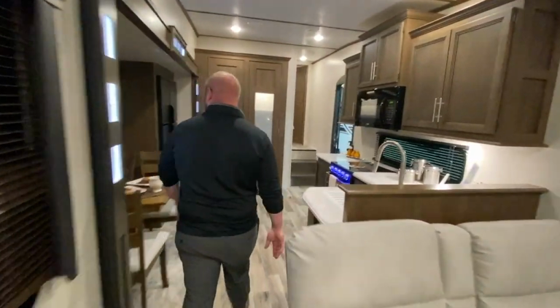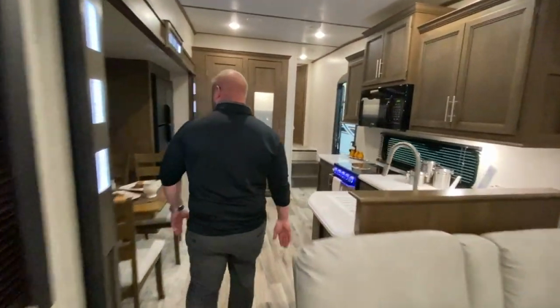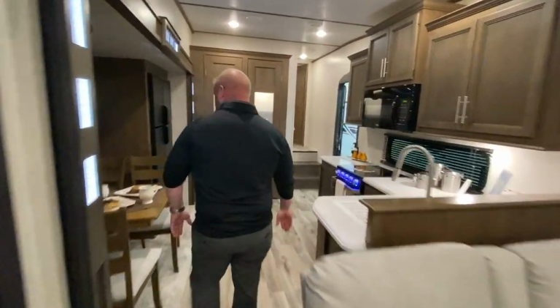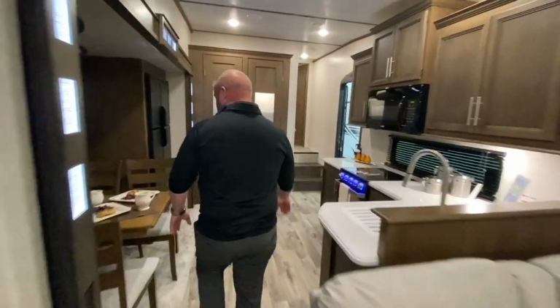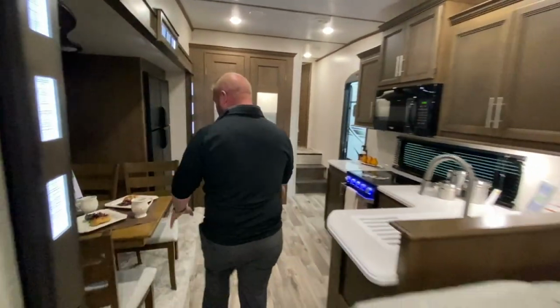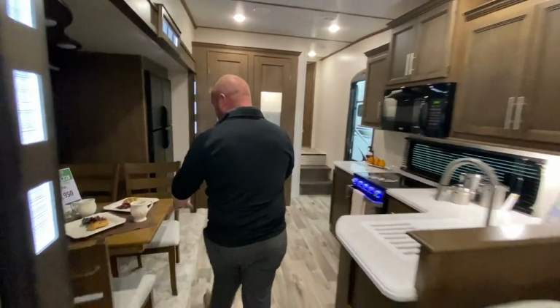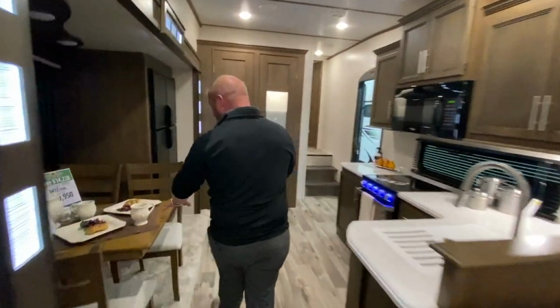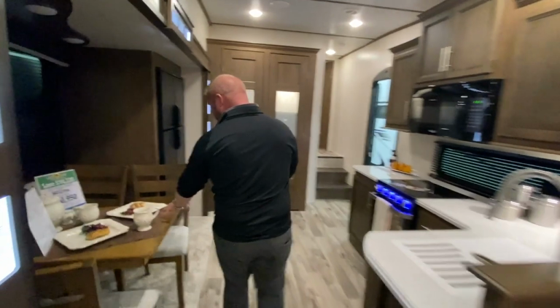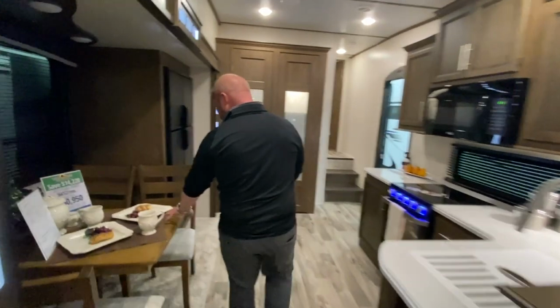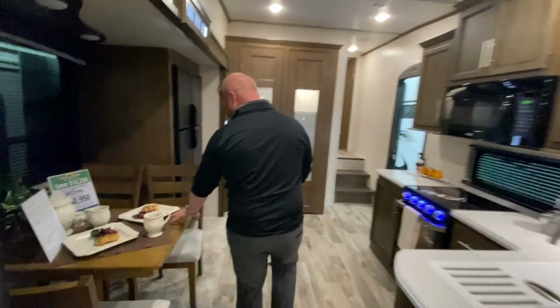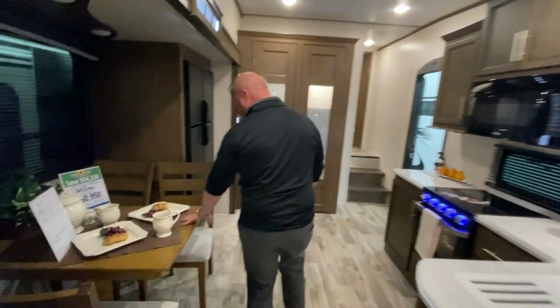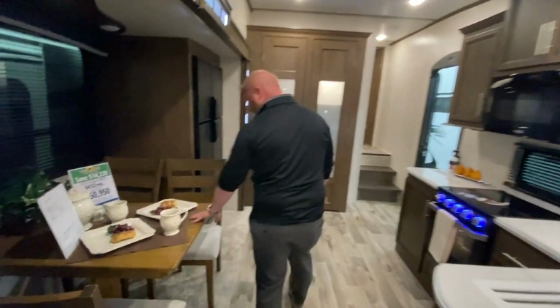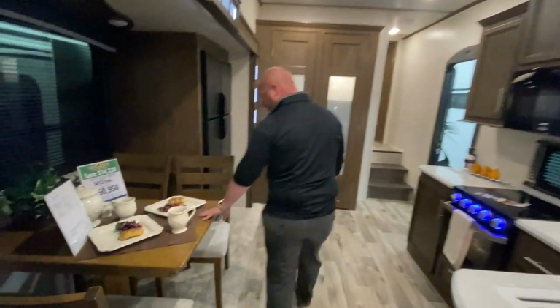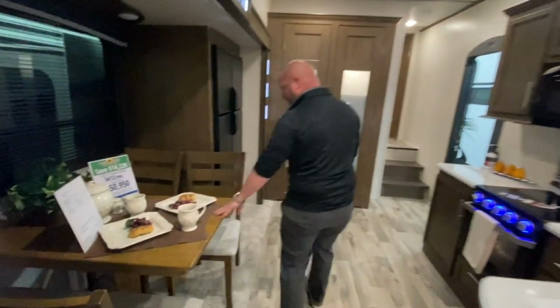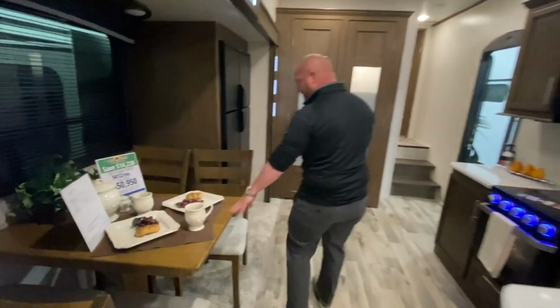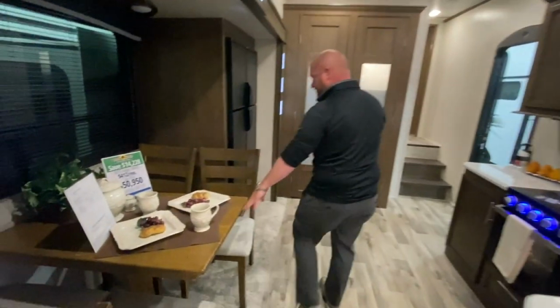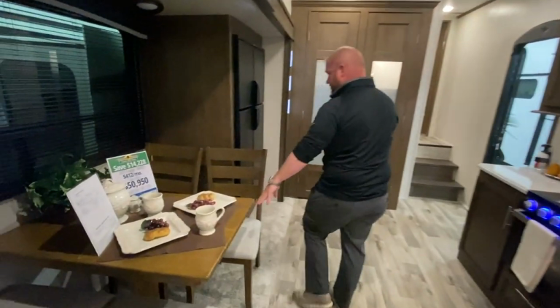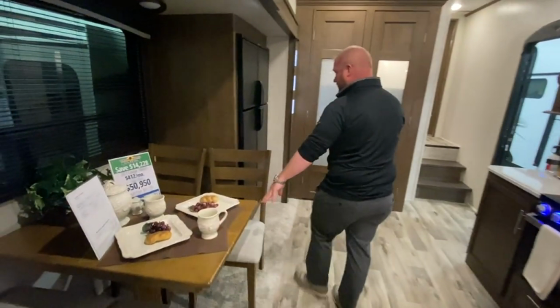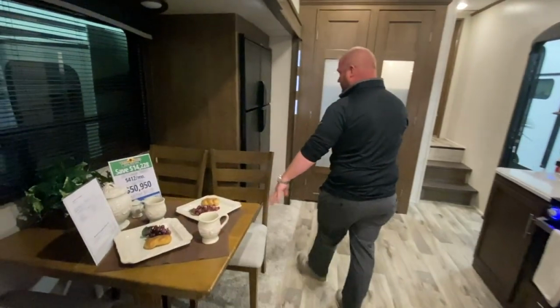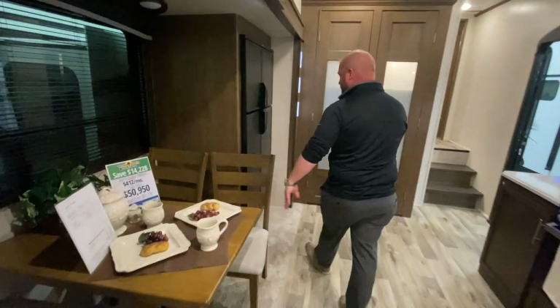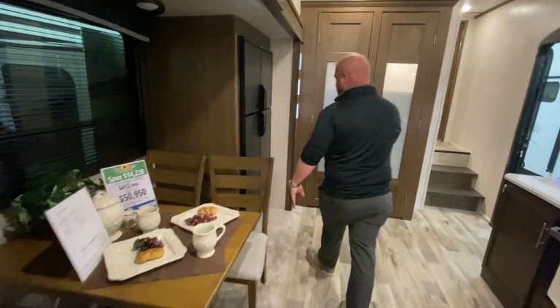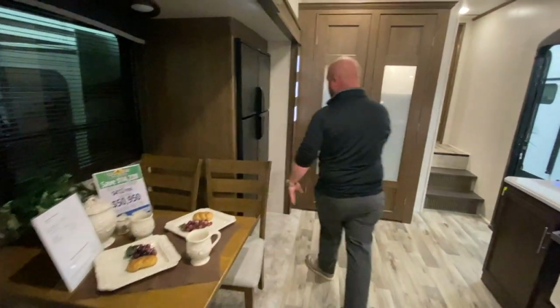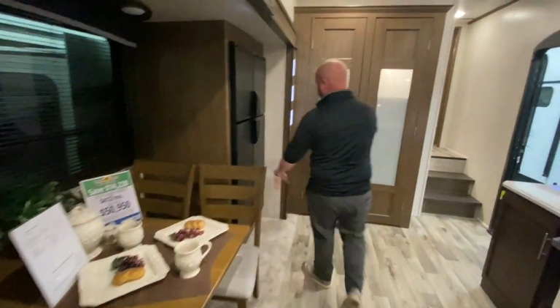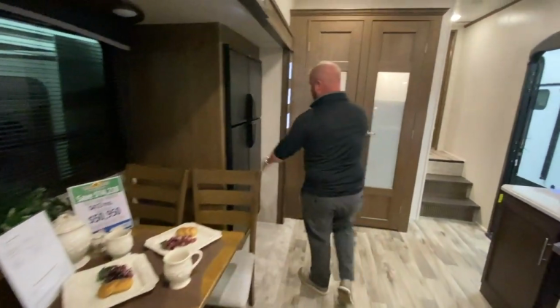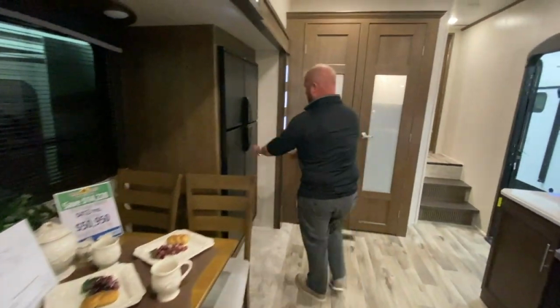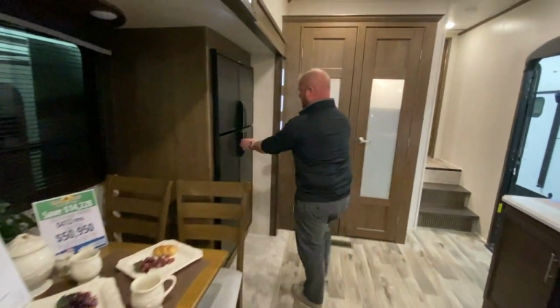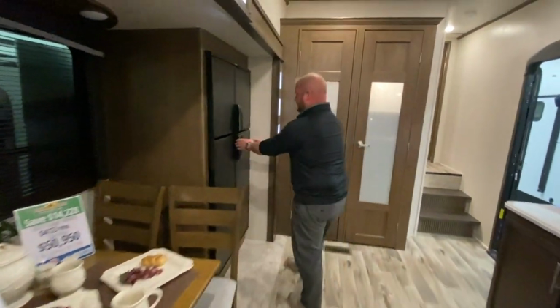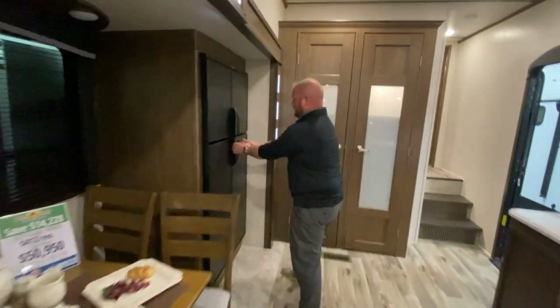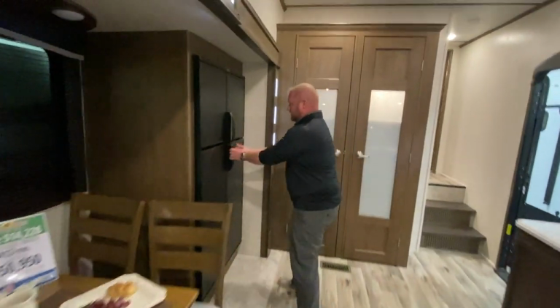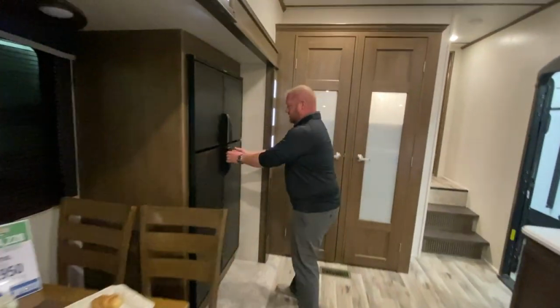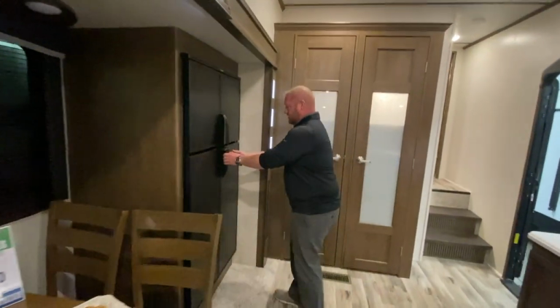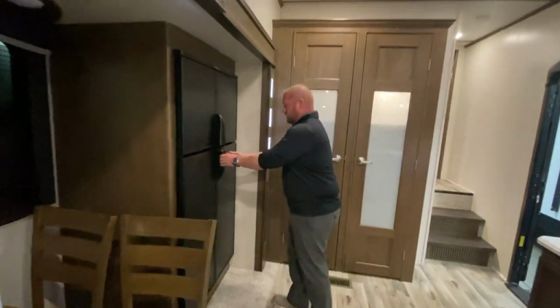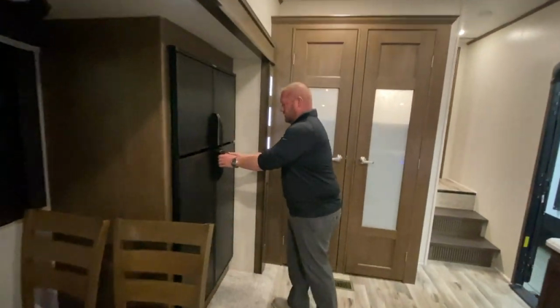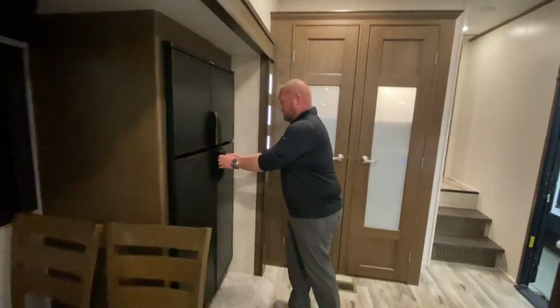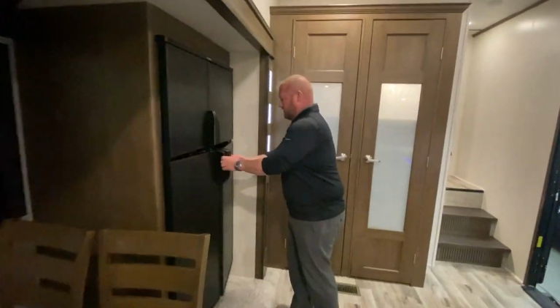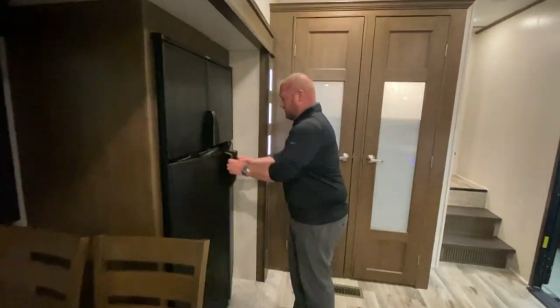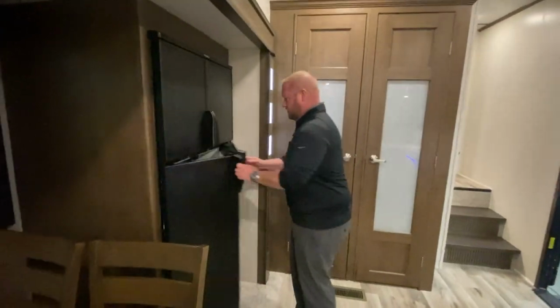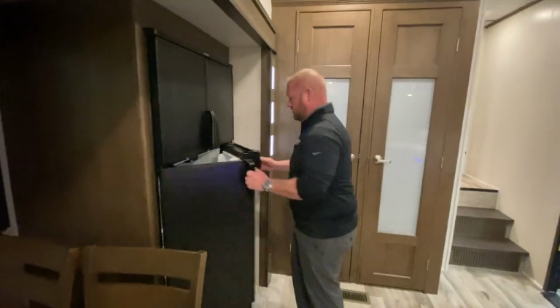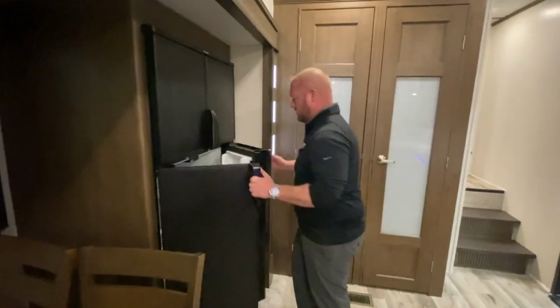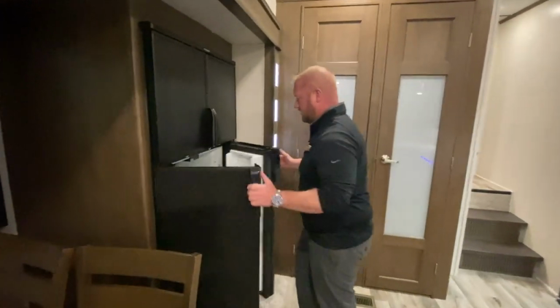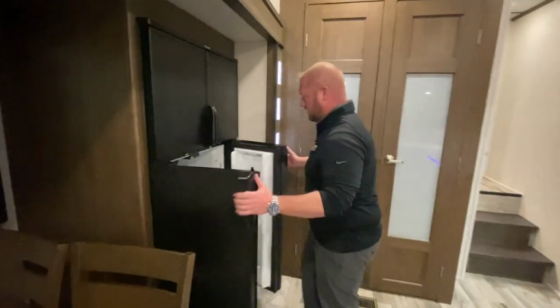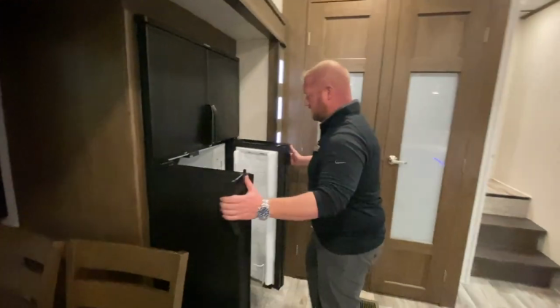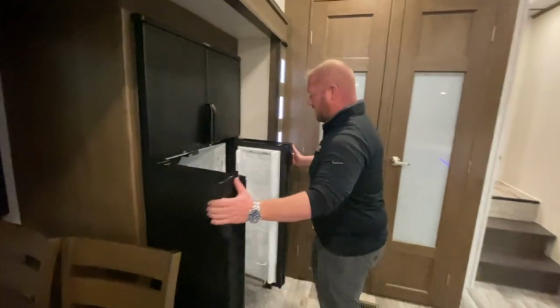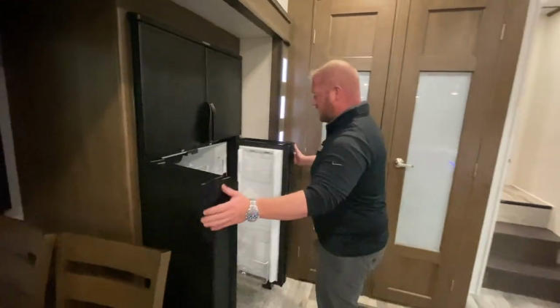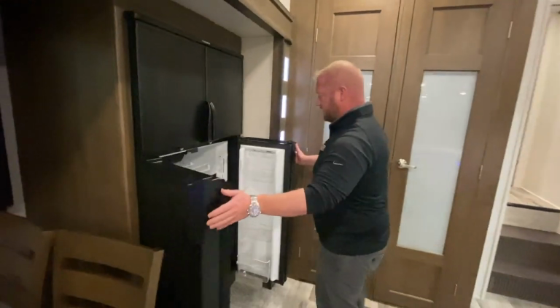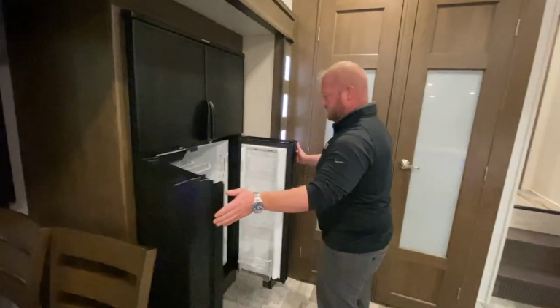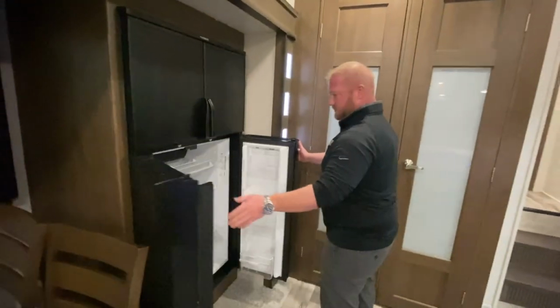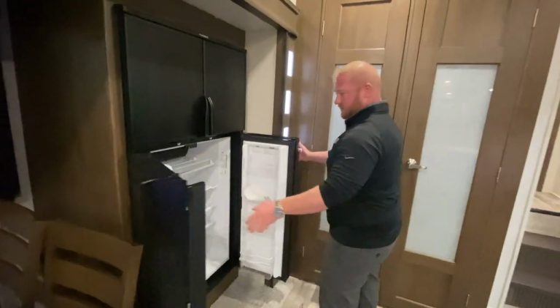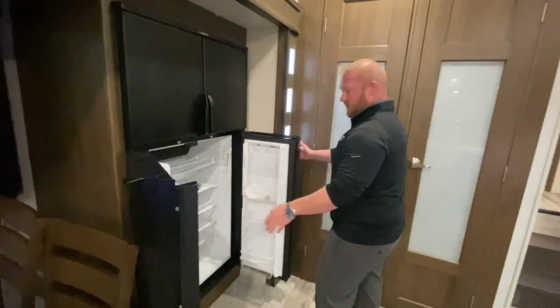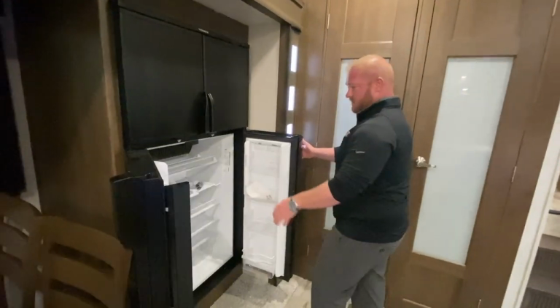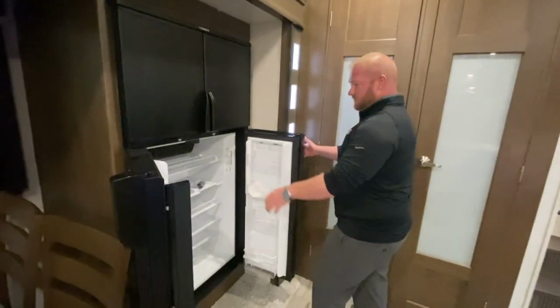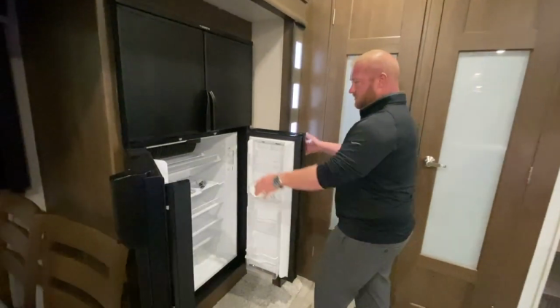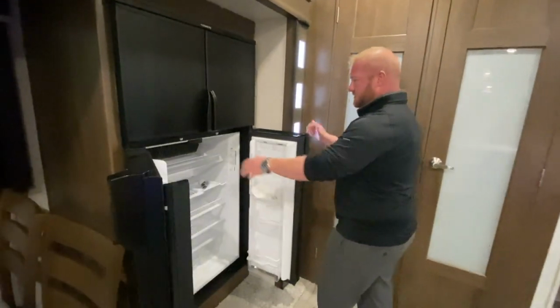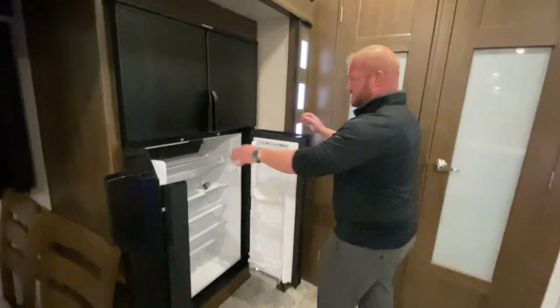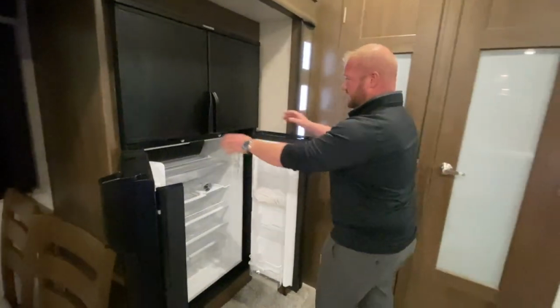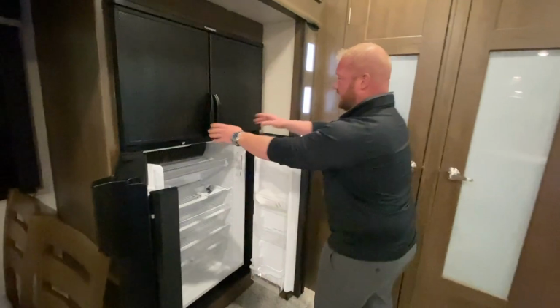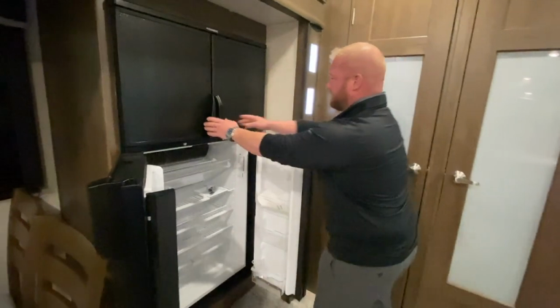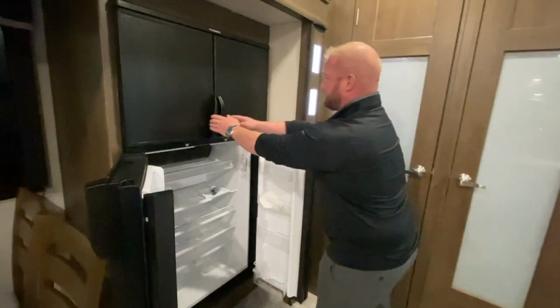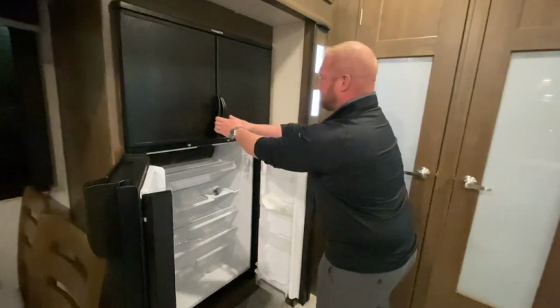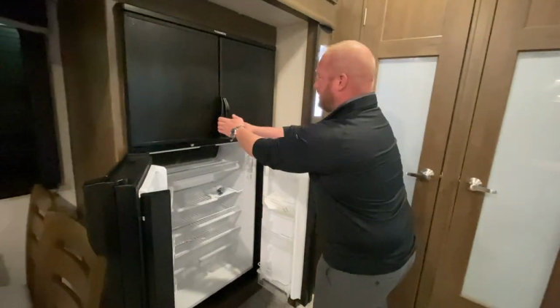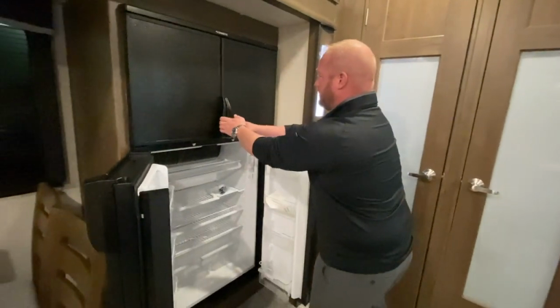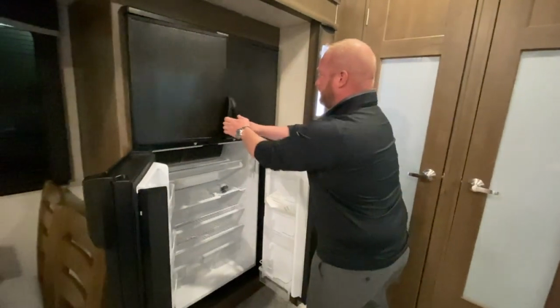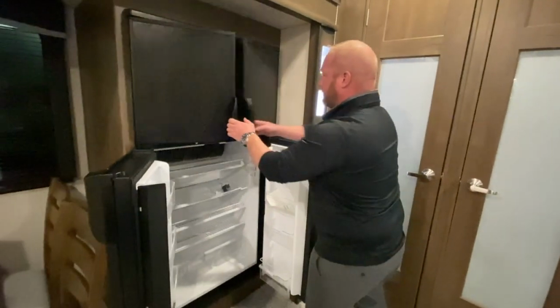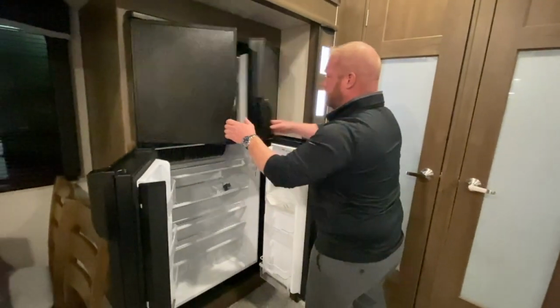A nice table and chairs, and a lot of room inside of this double fridge.